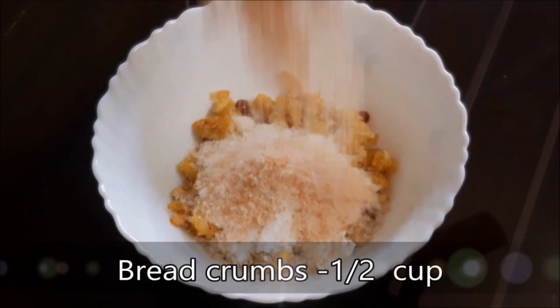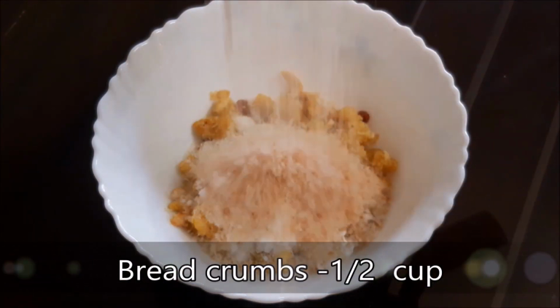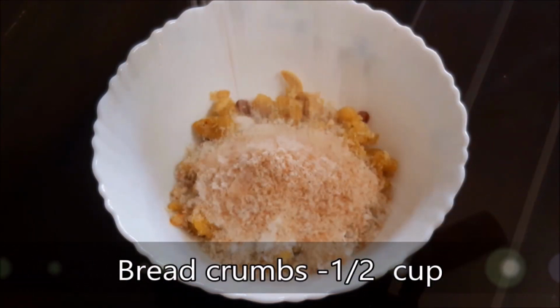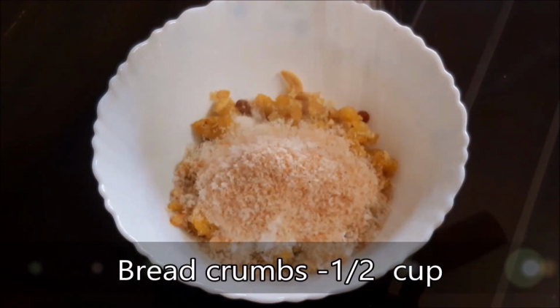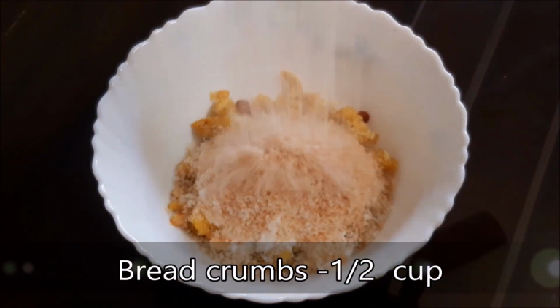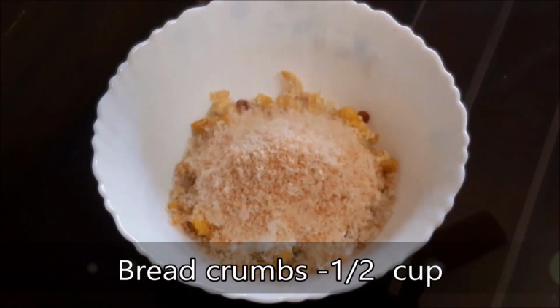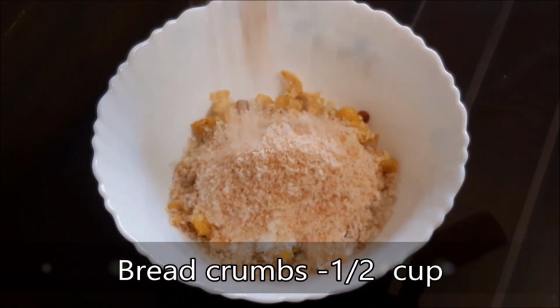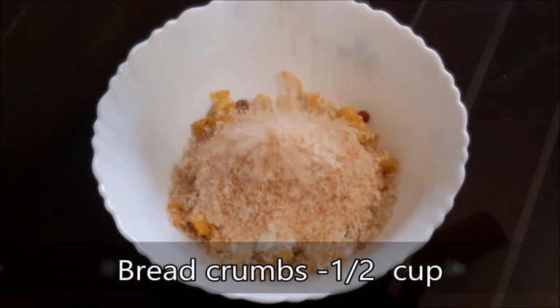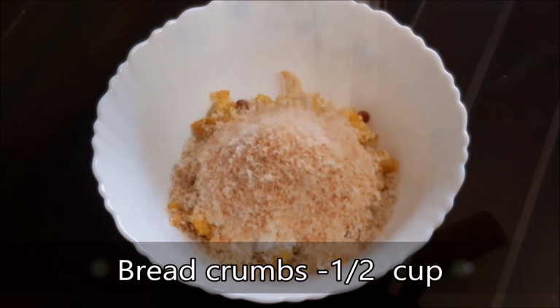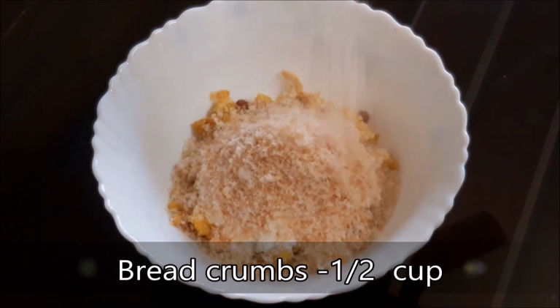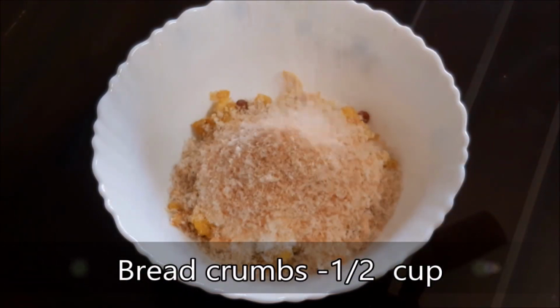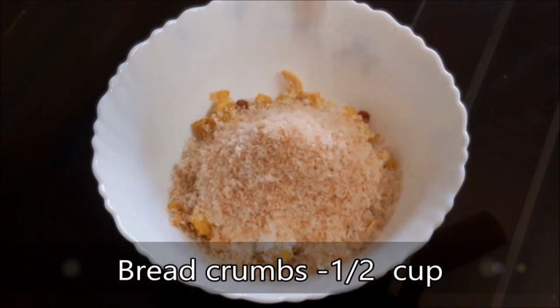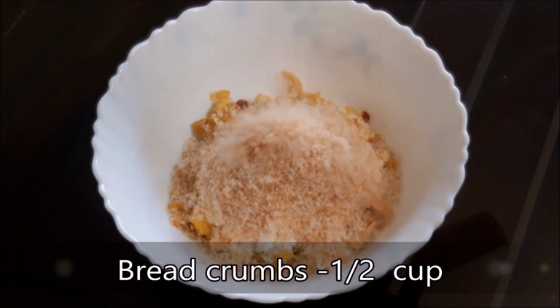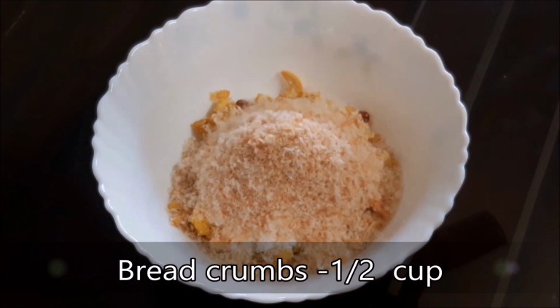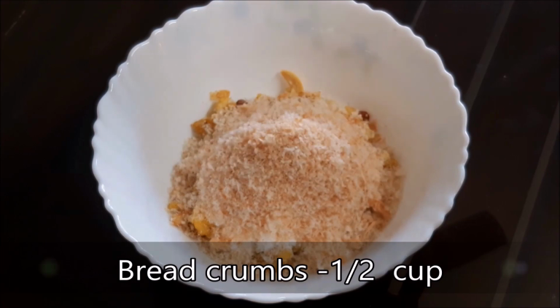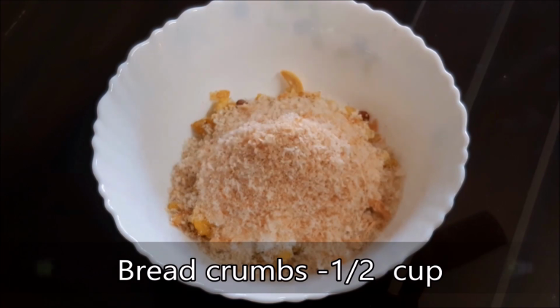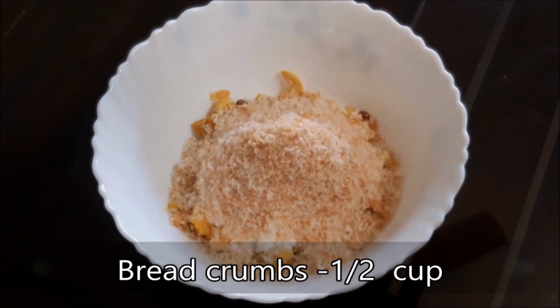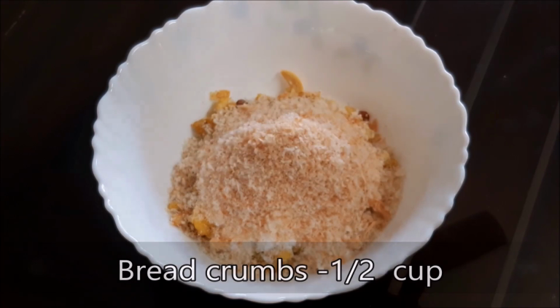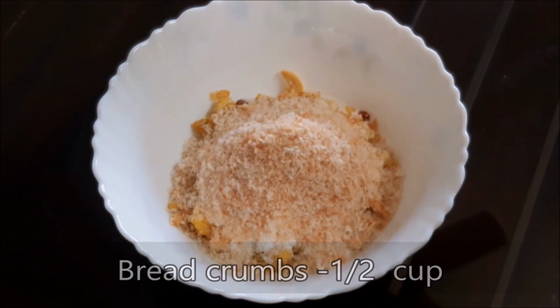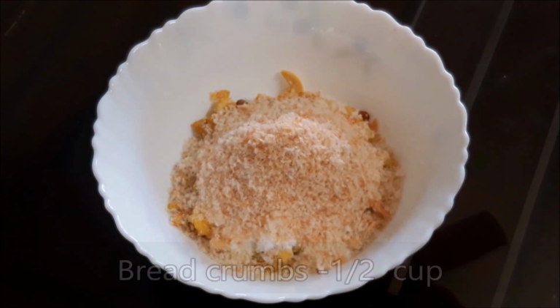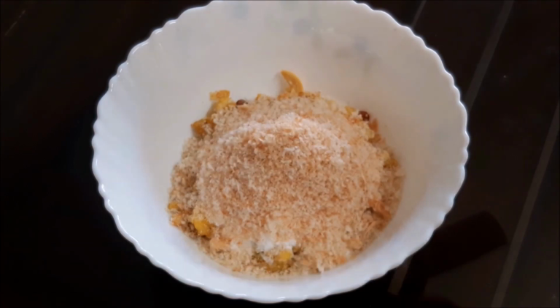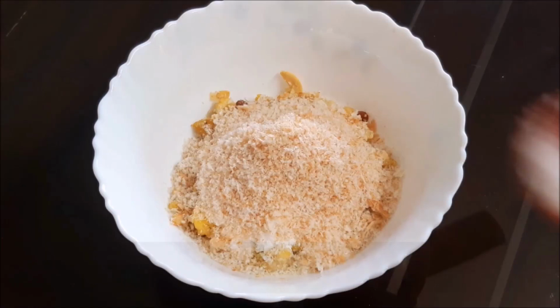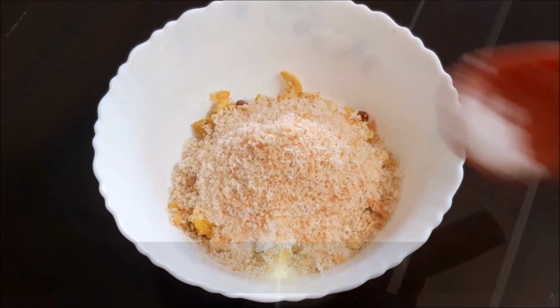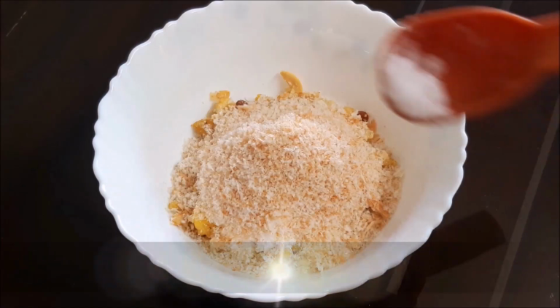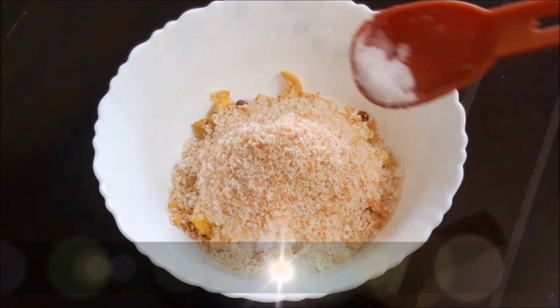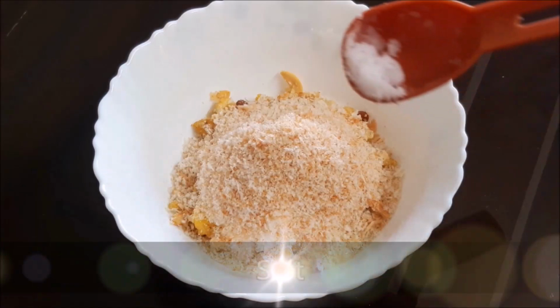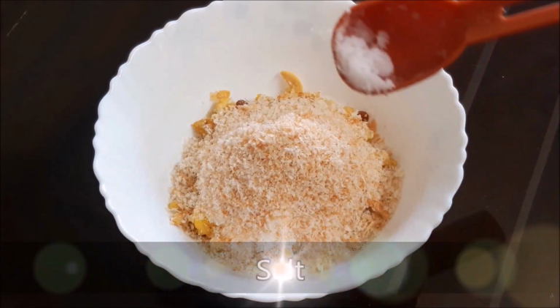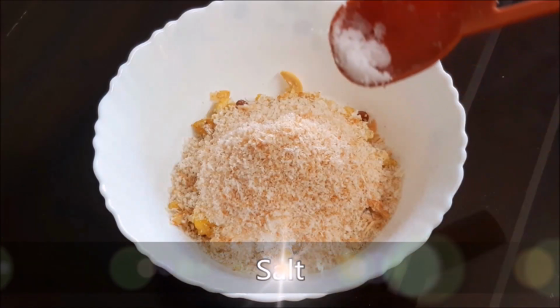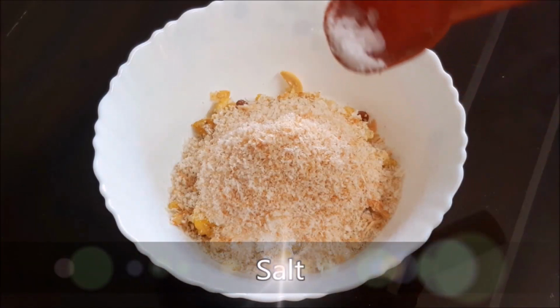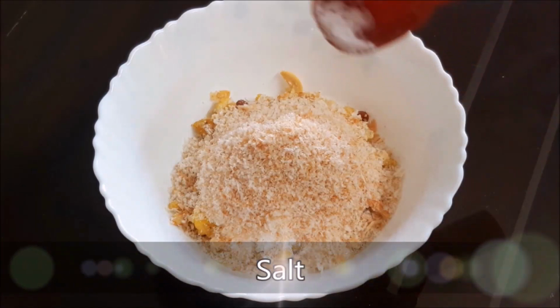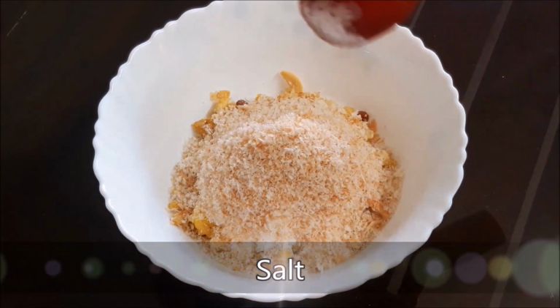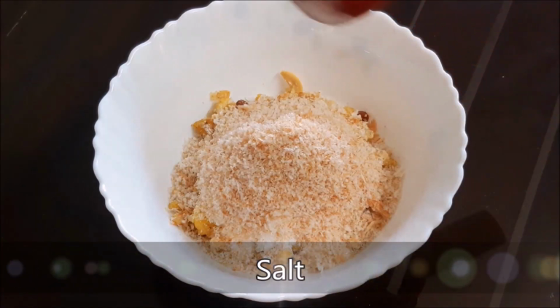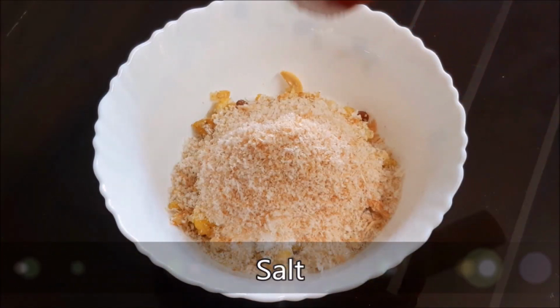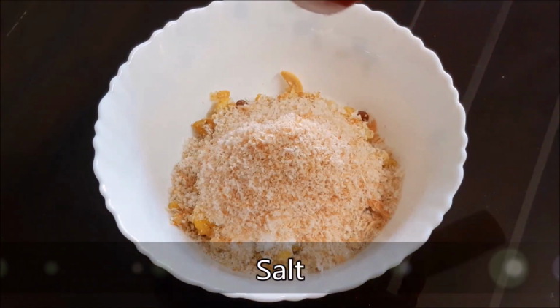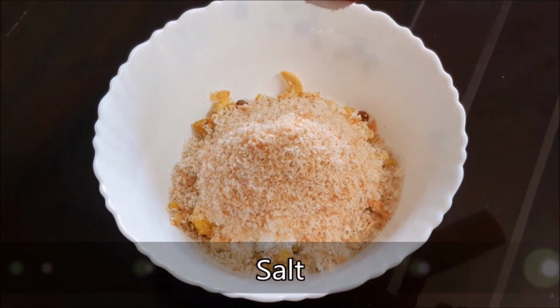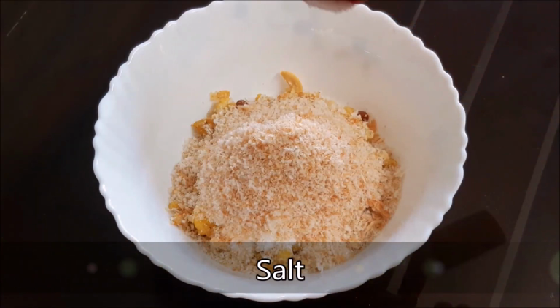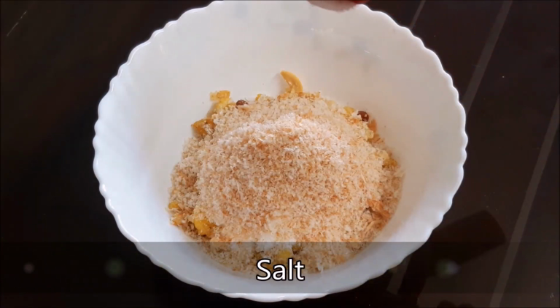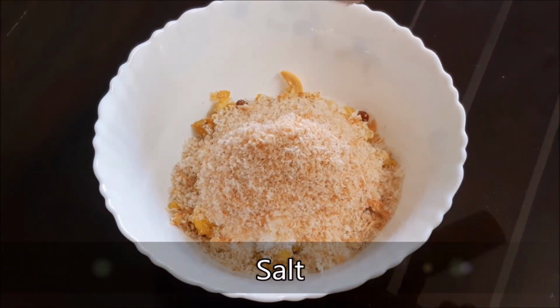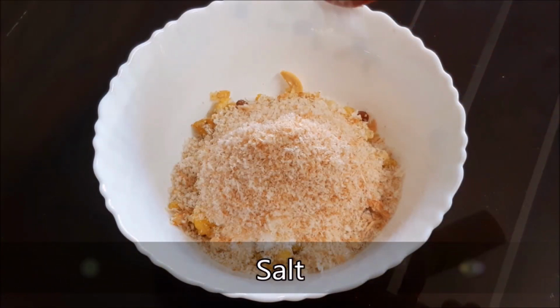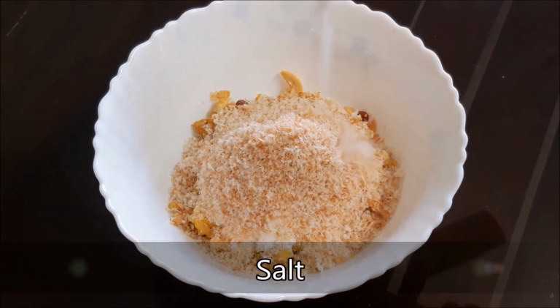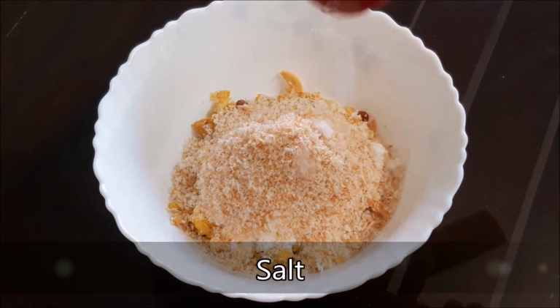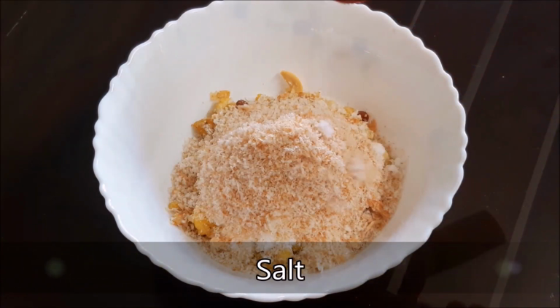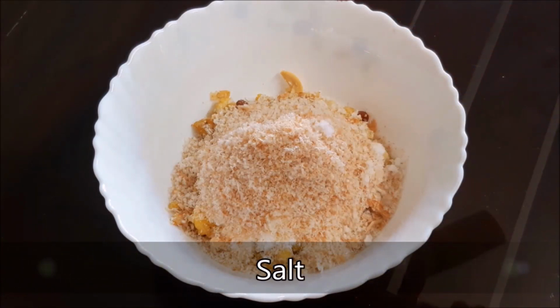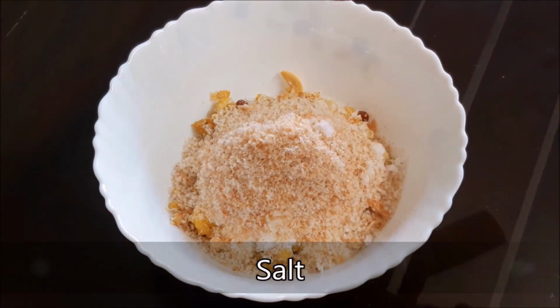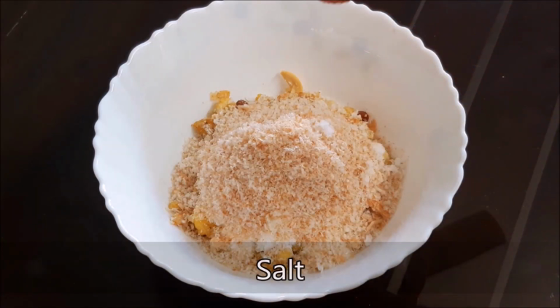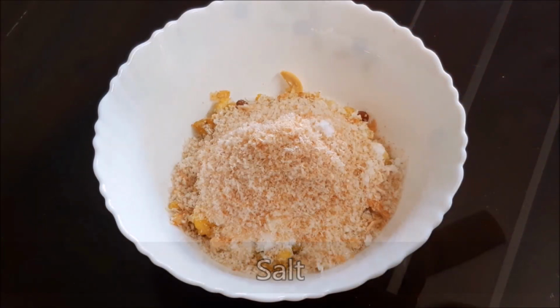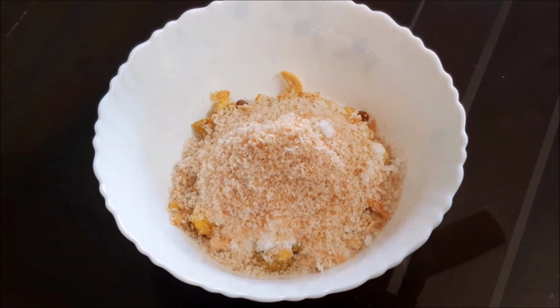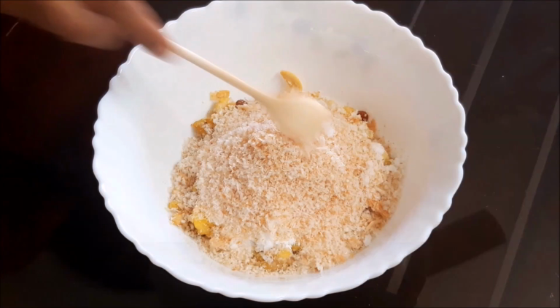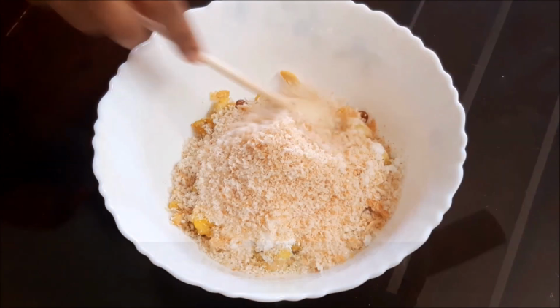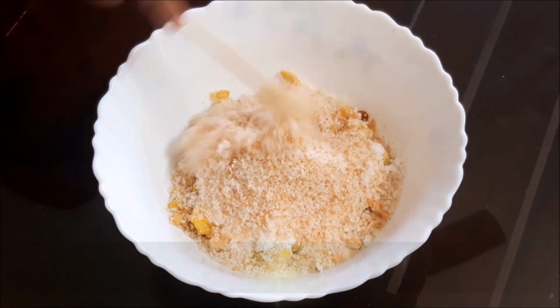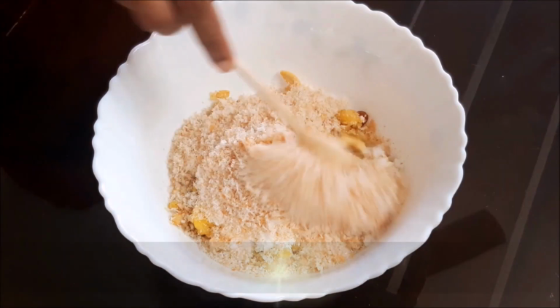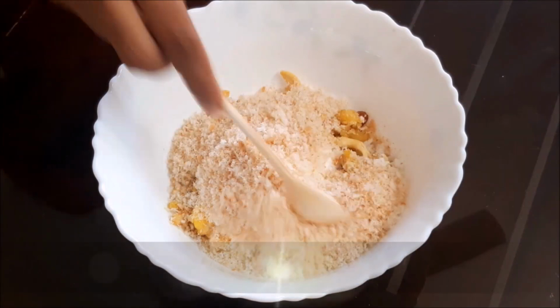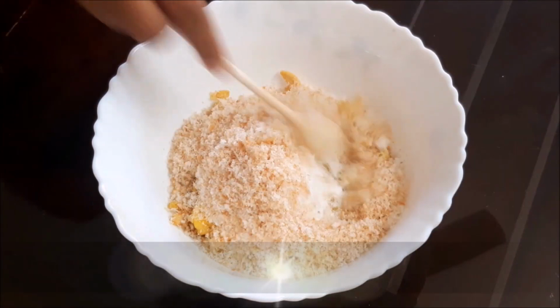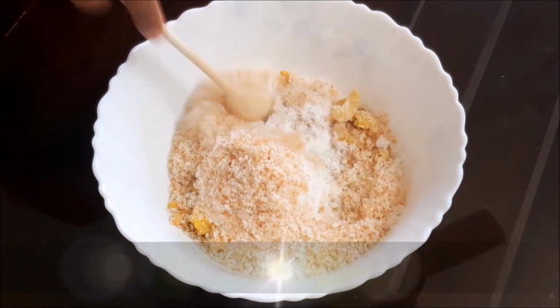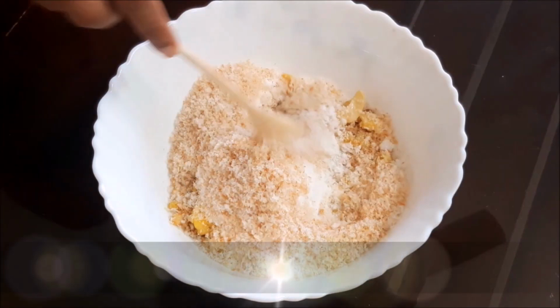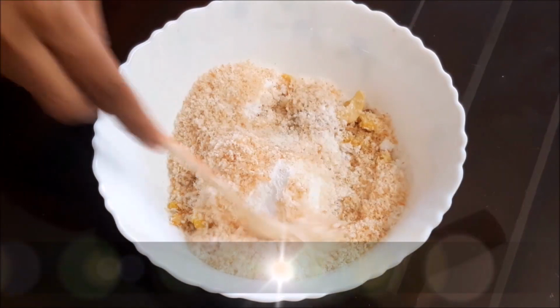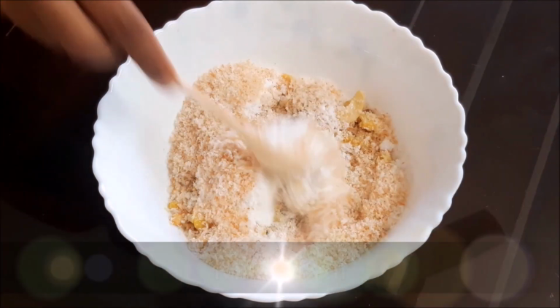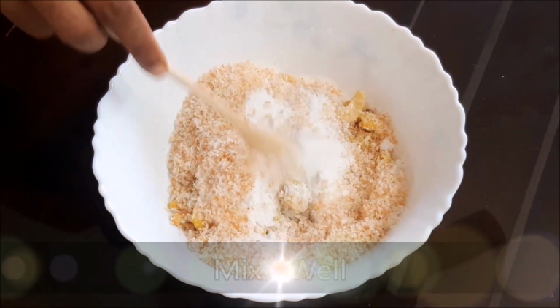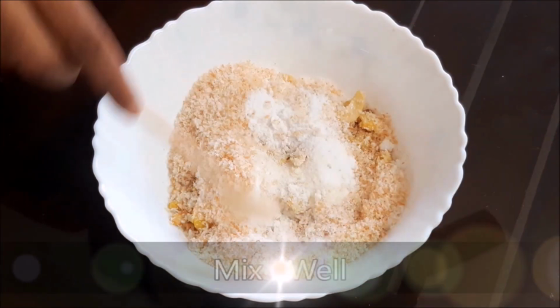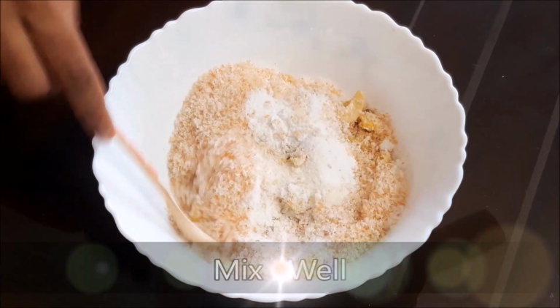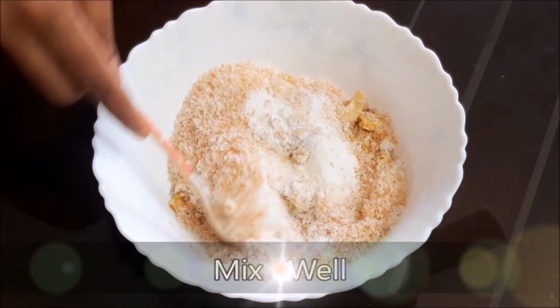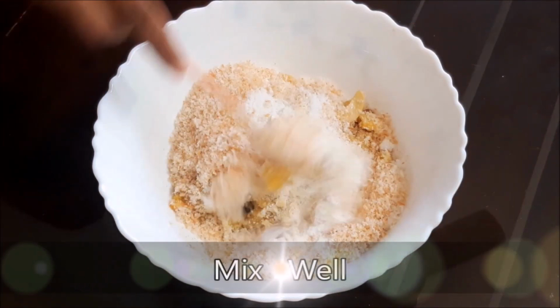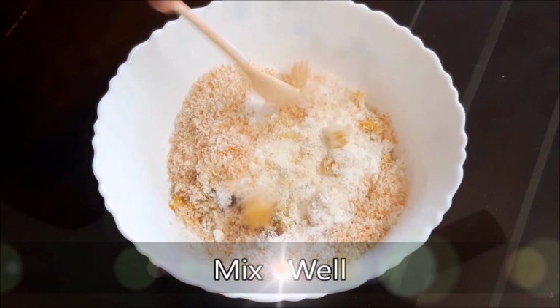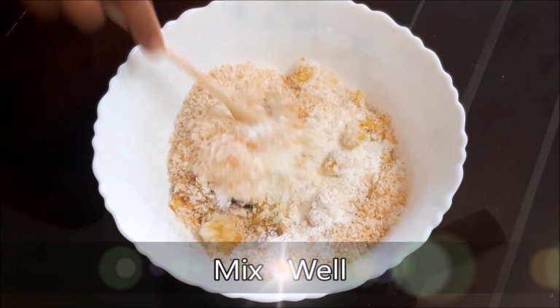Mix it with bread crumbs. Mix it with a cup of bread crumbs and a cup of bread.